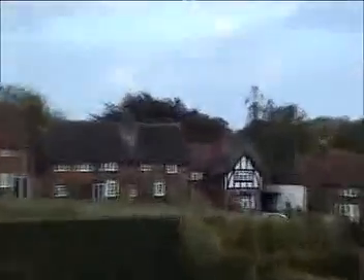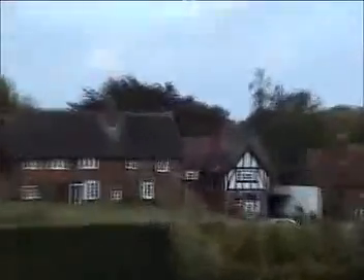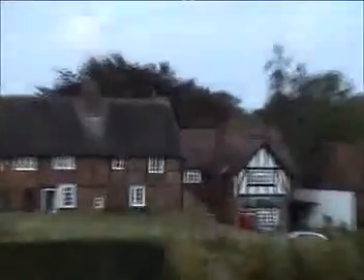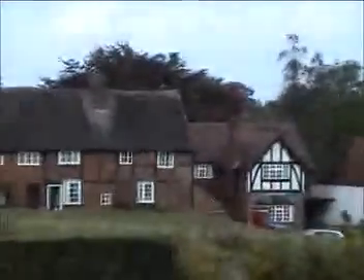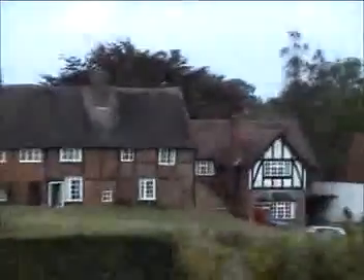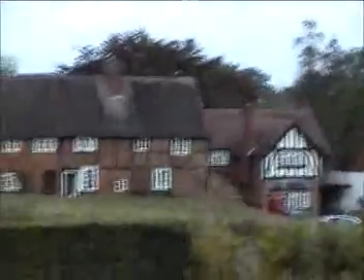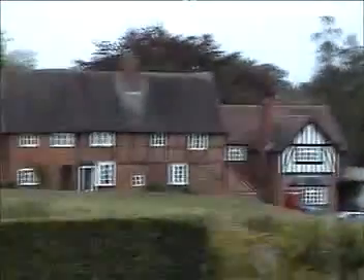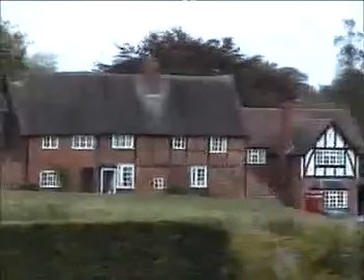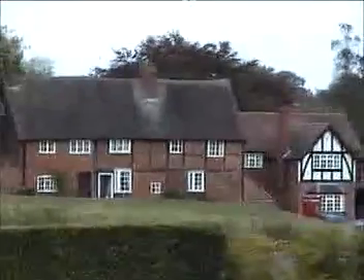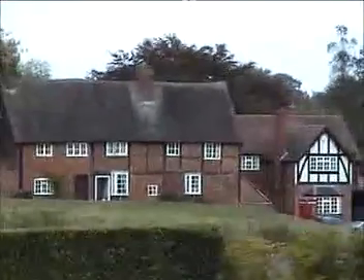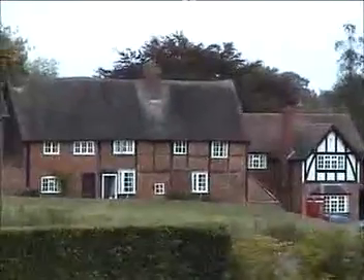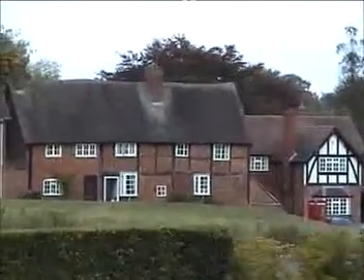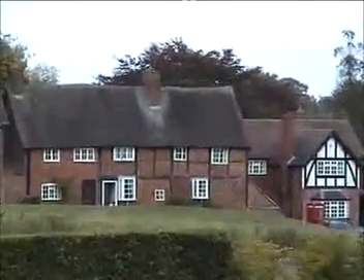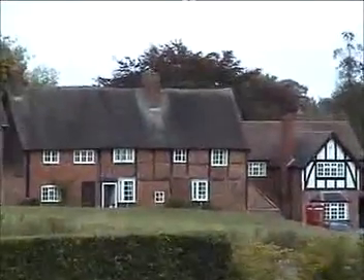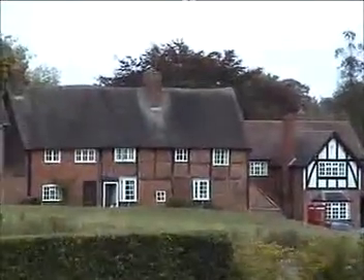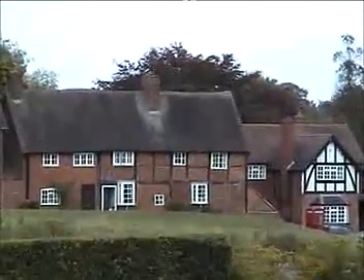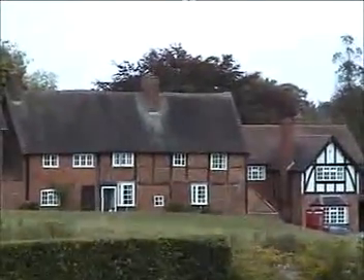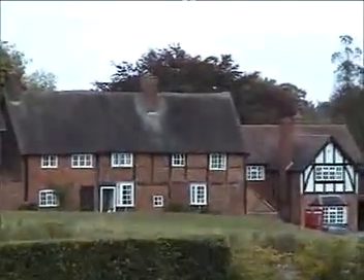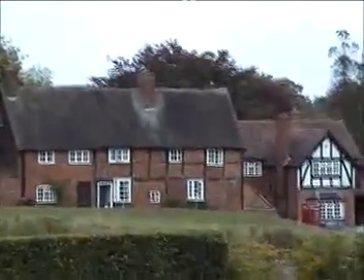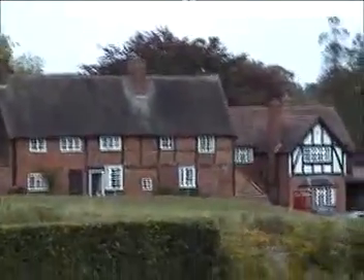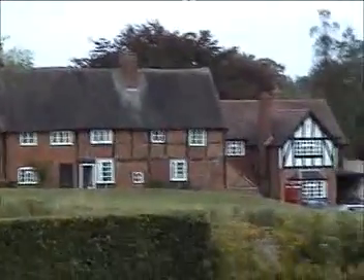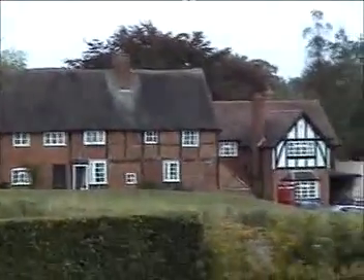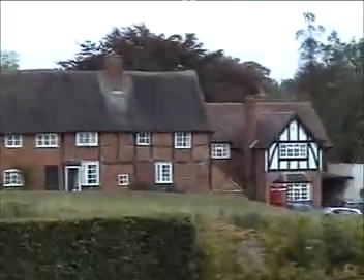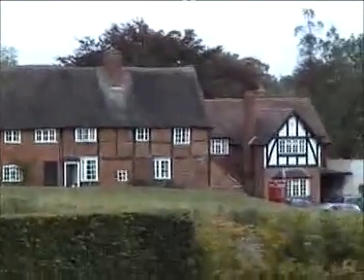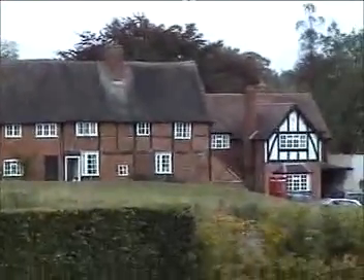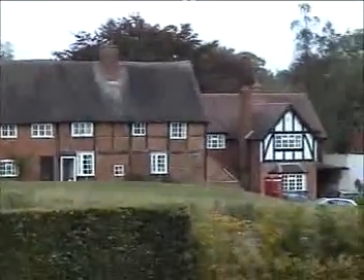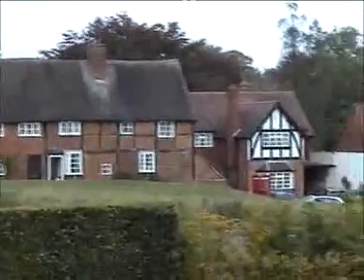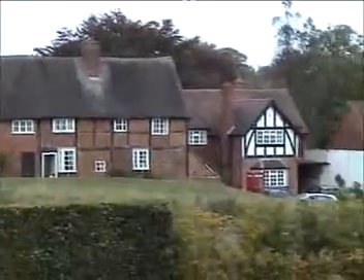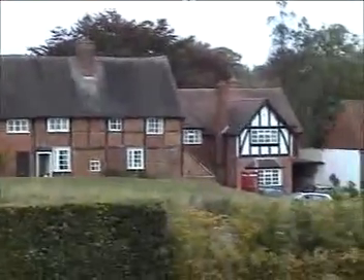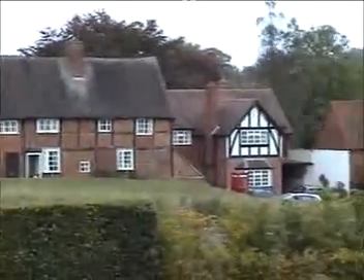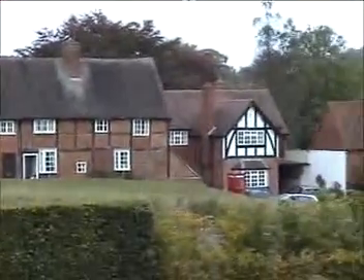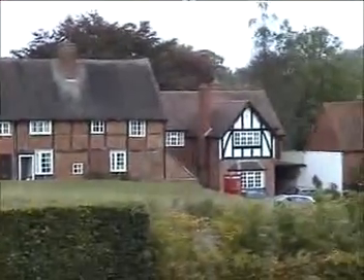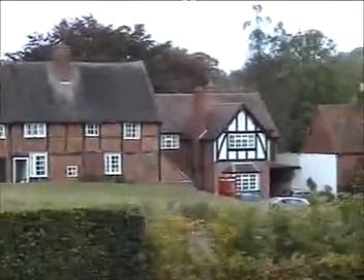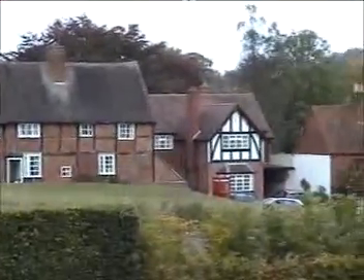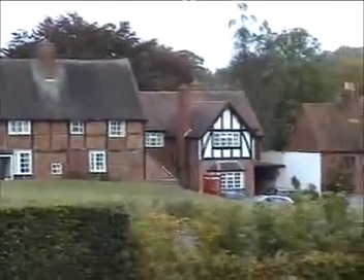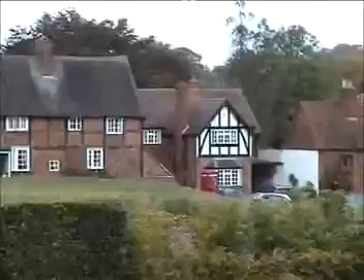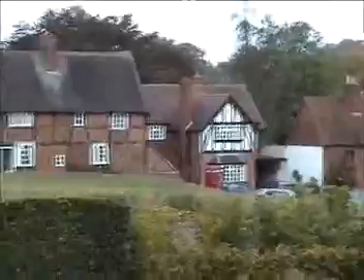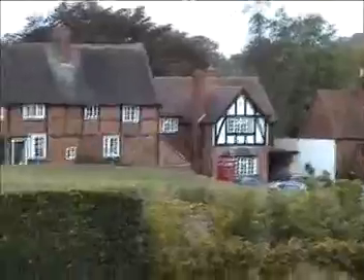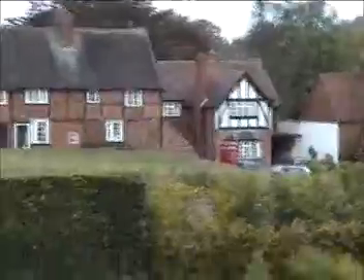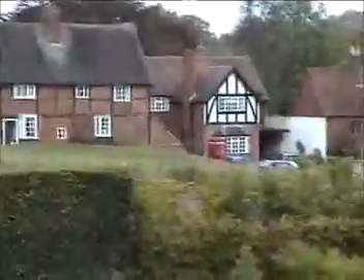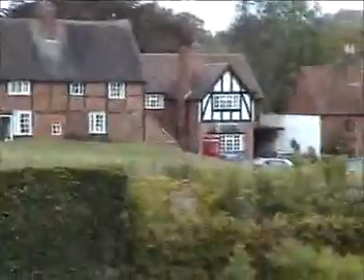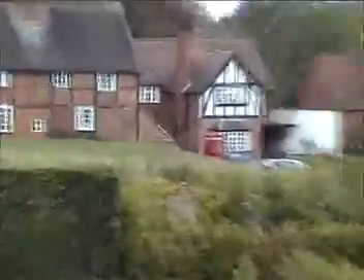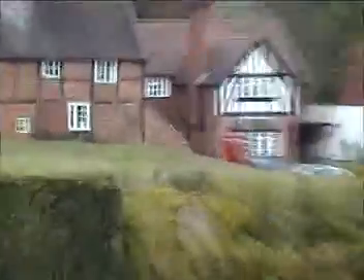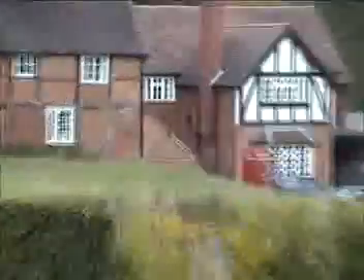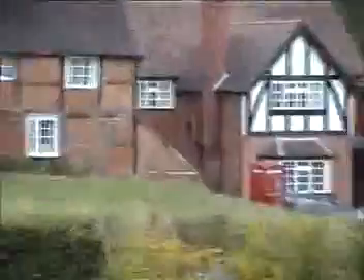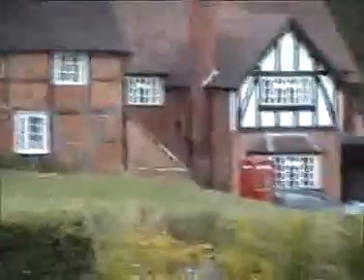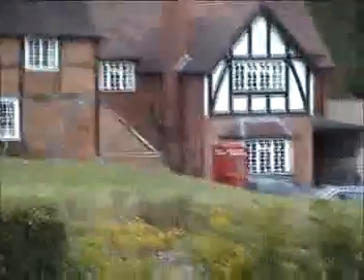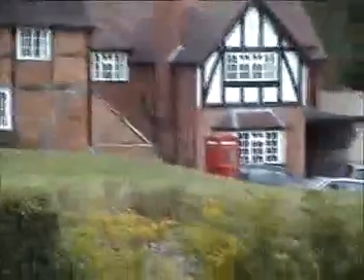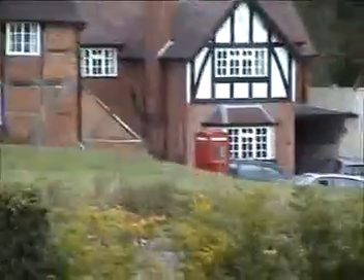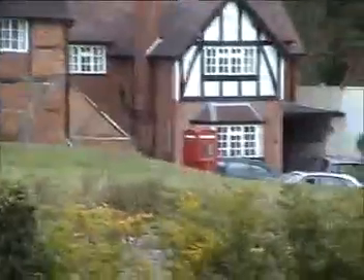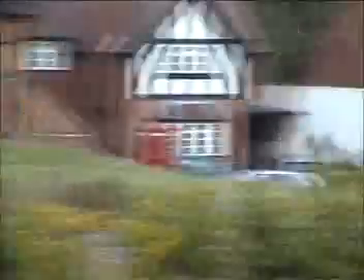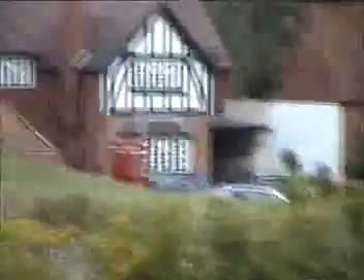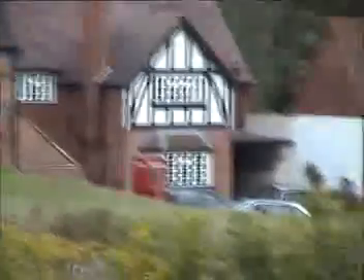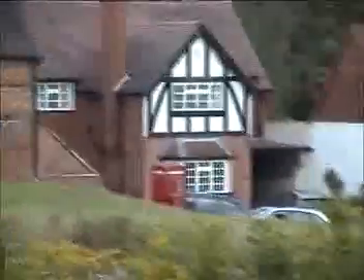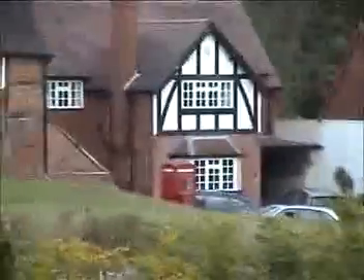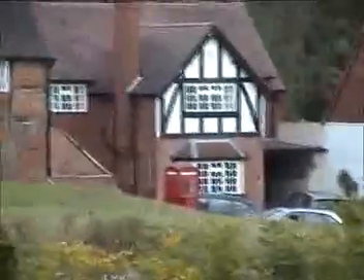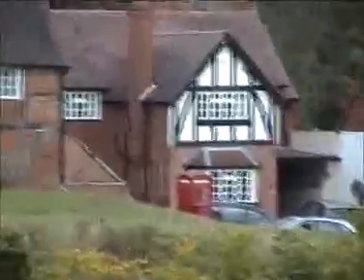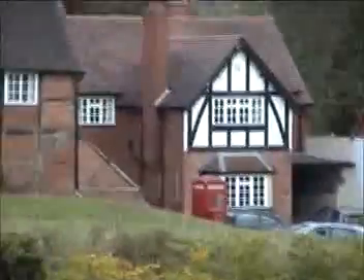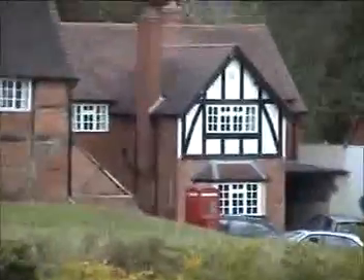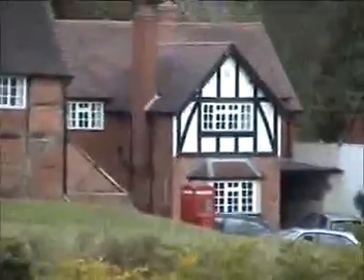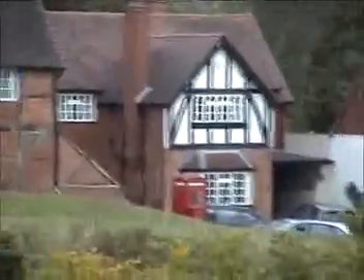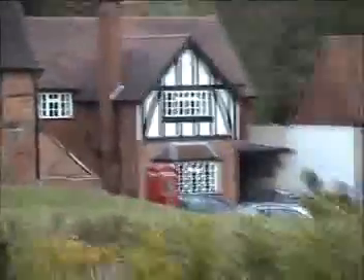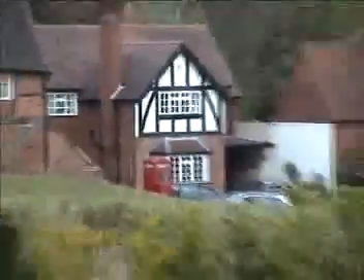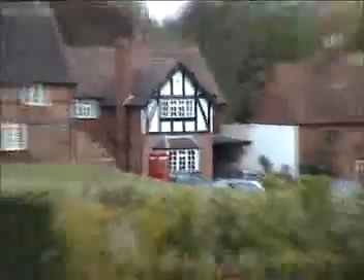Nice old houses over there, and a red telephone box — bit of a rarity nowadays.